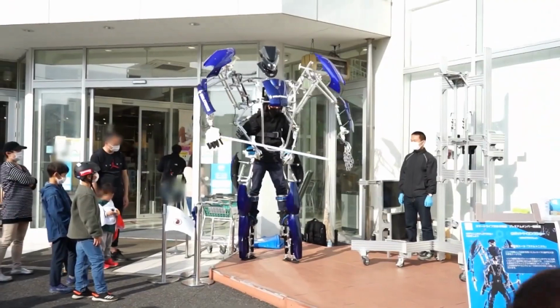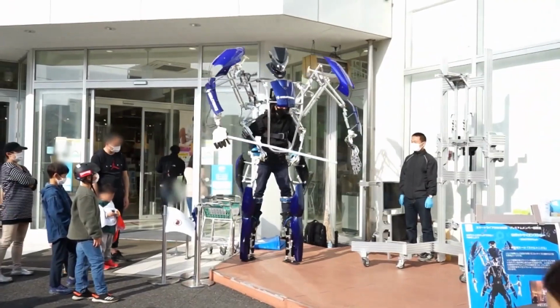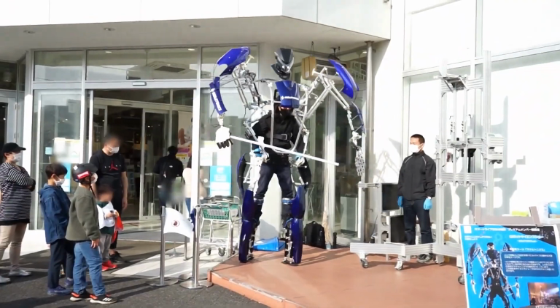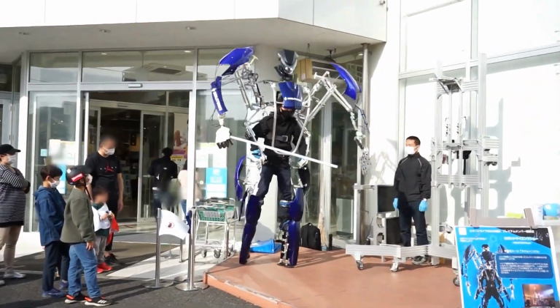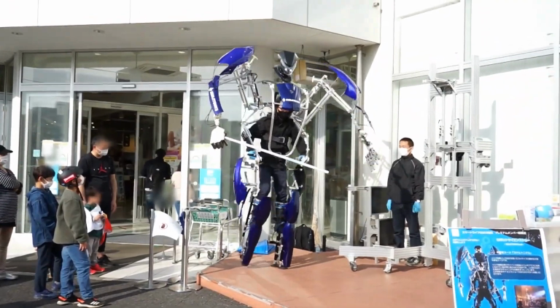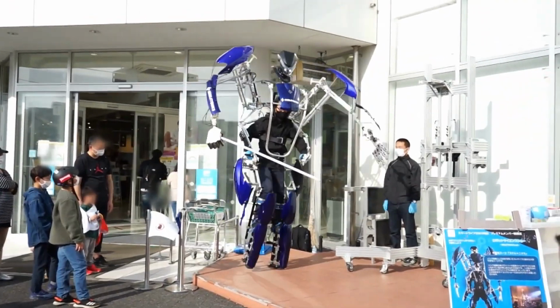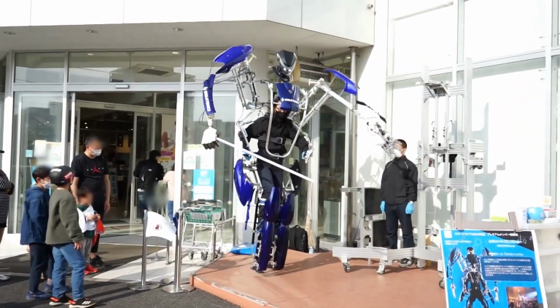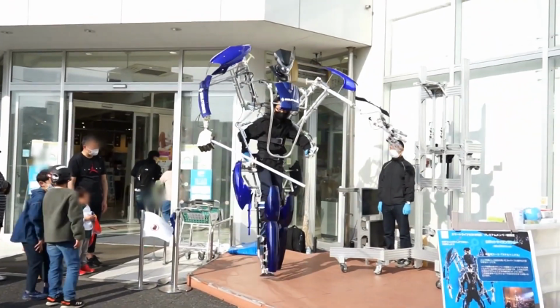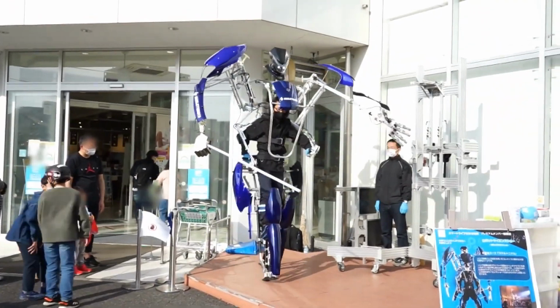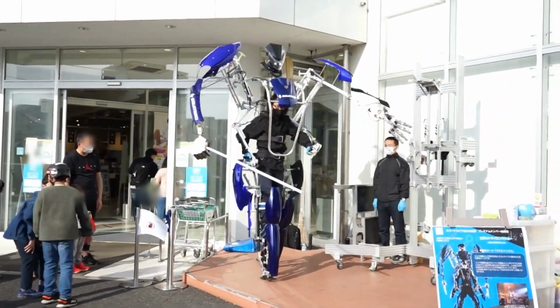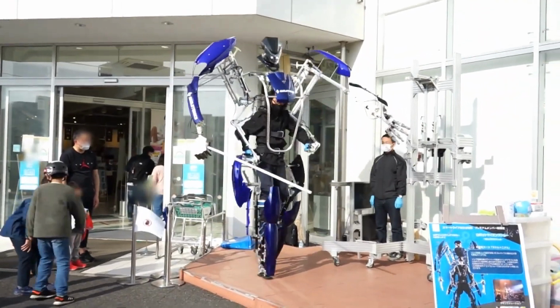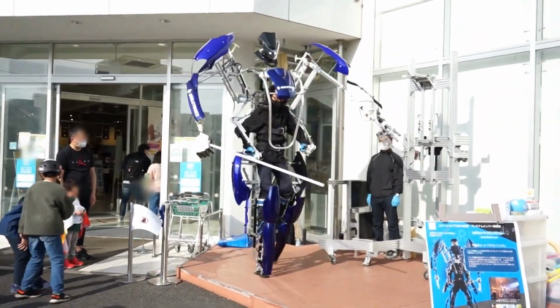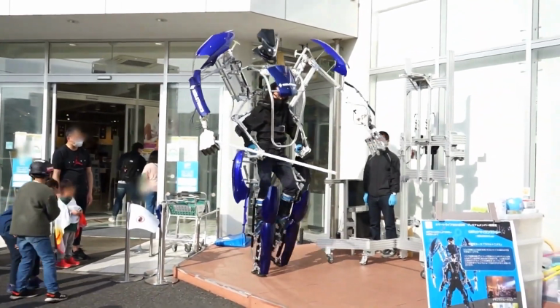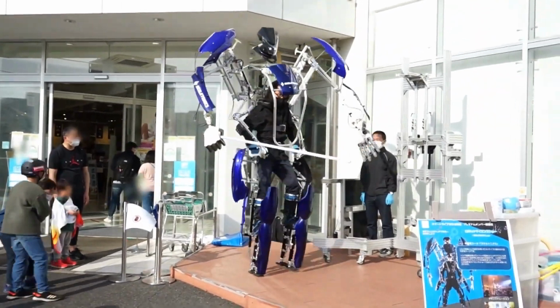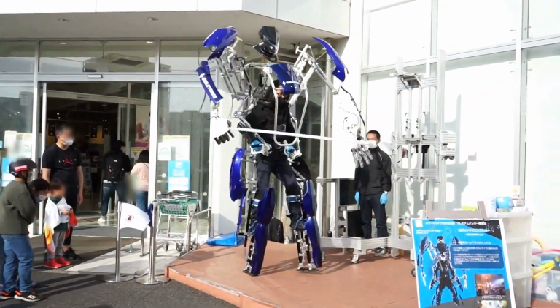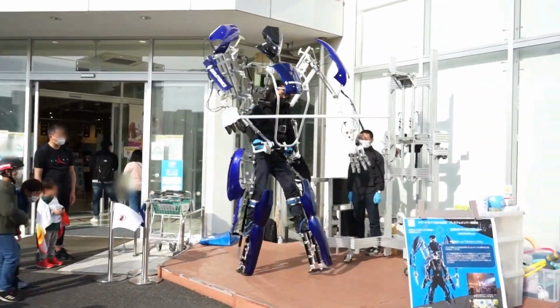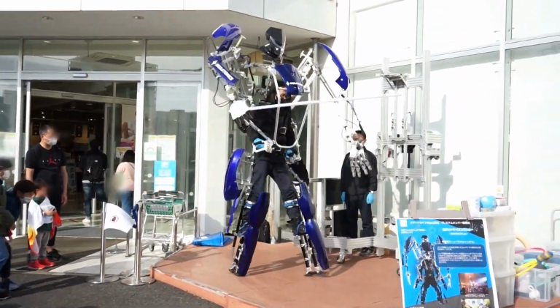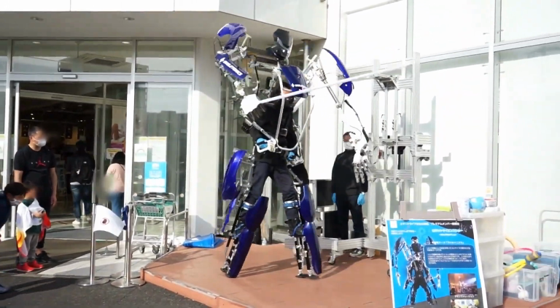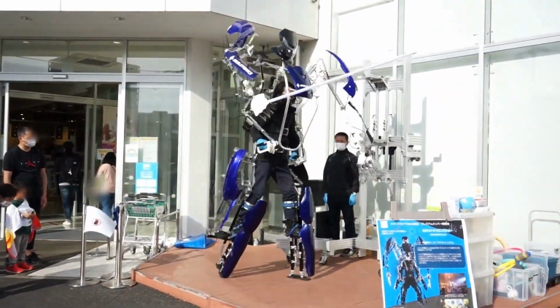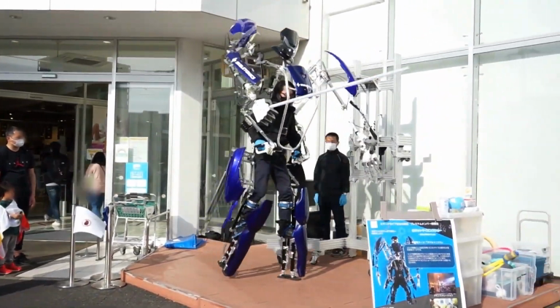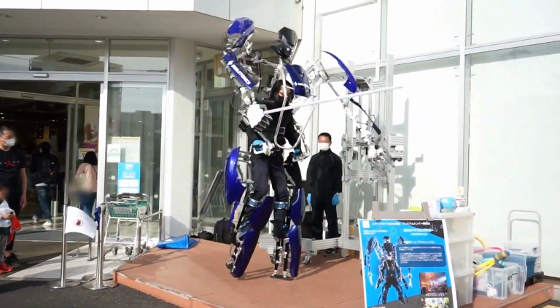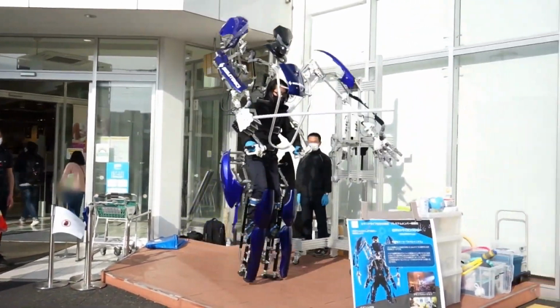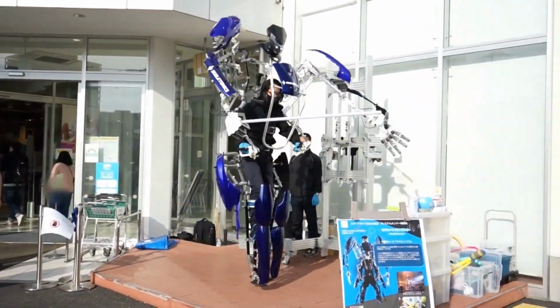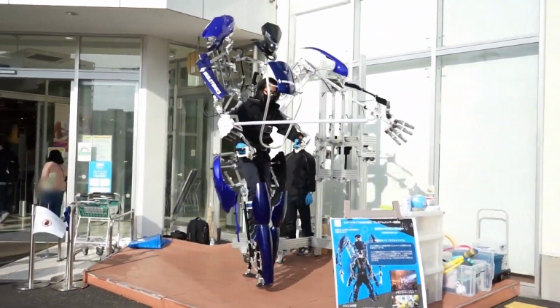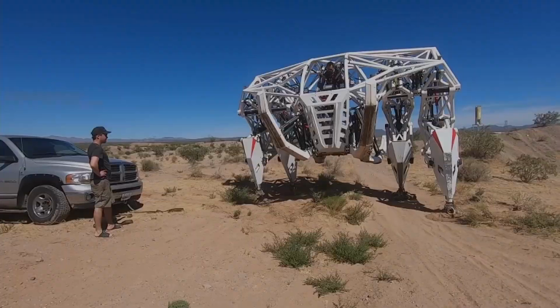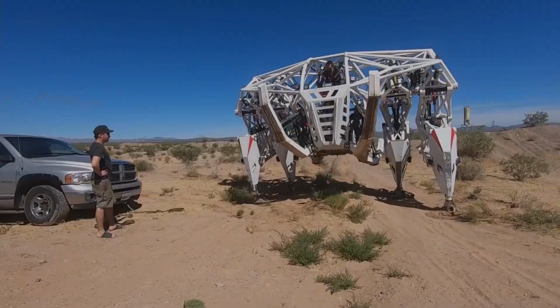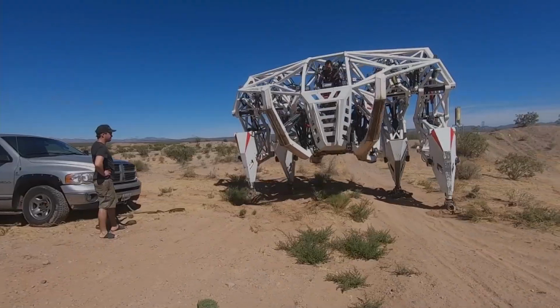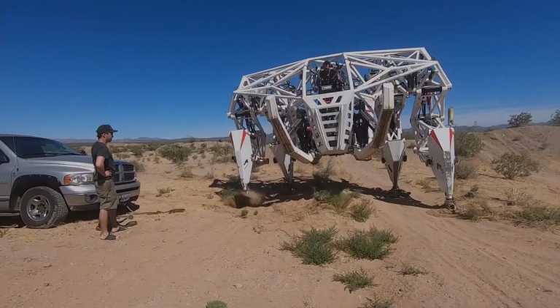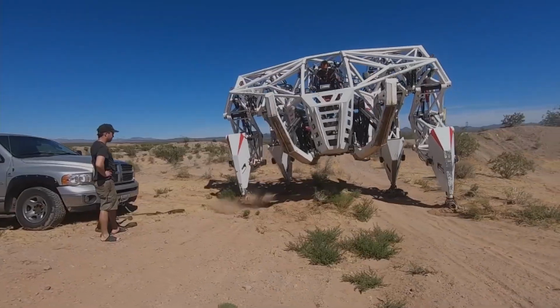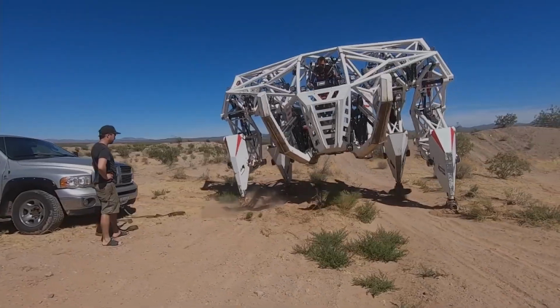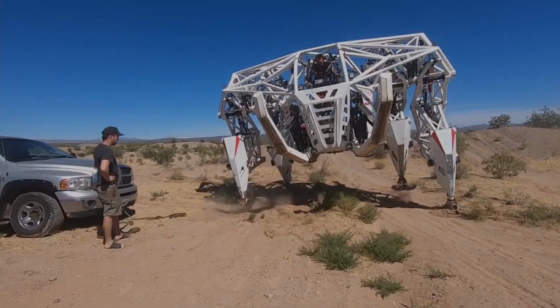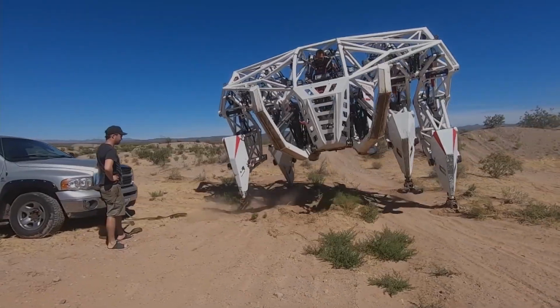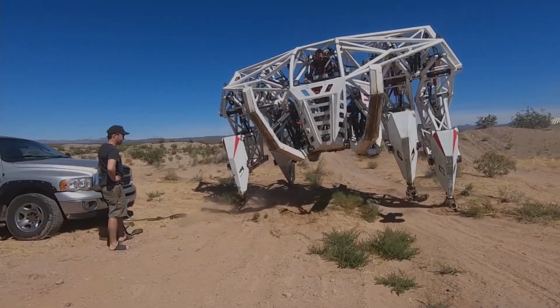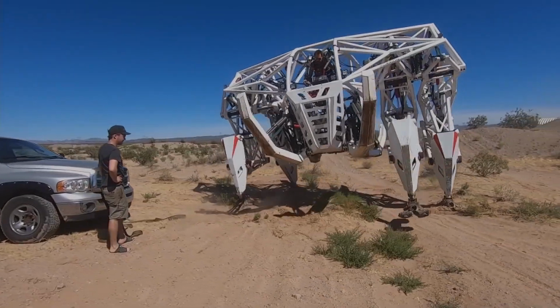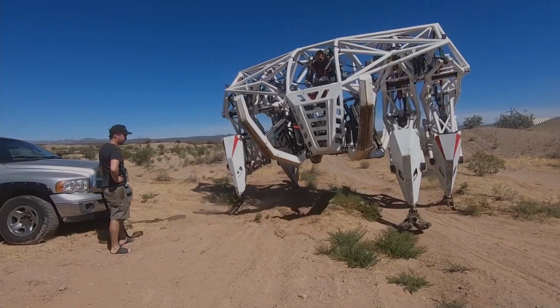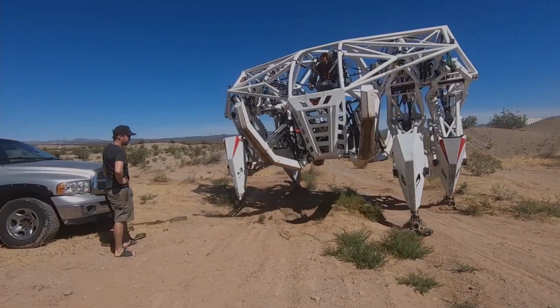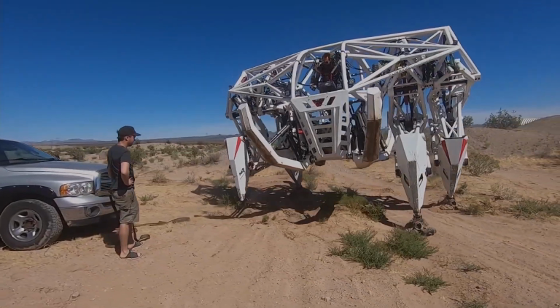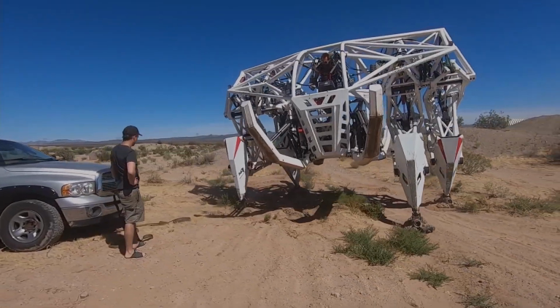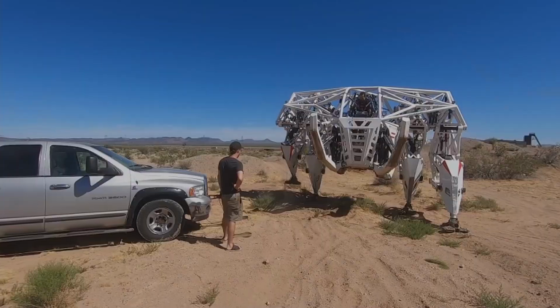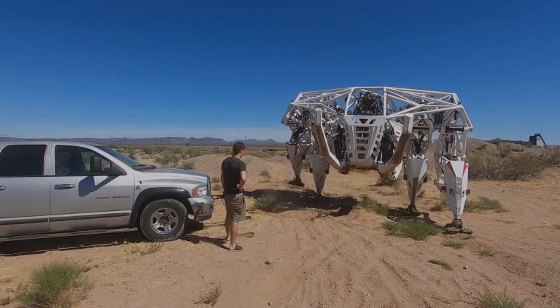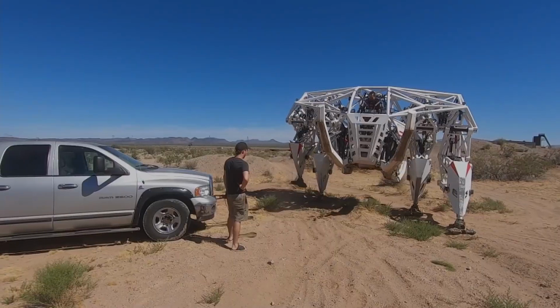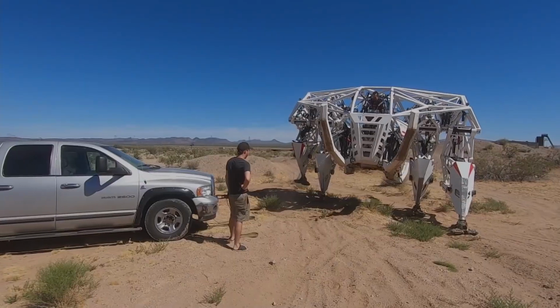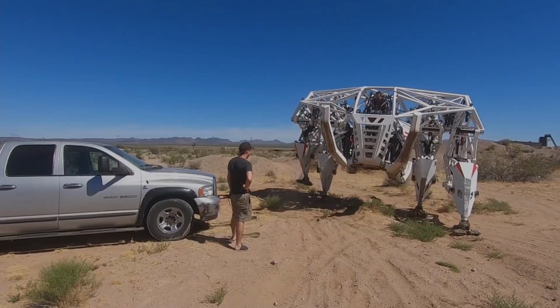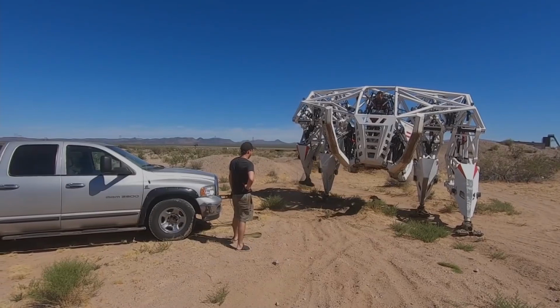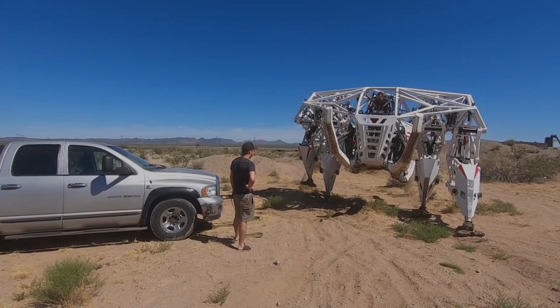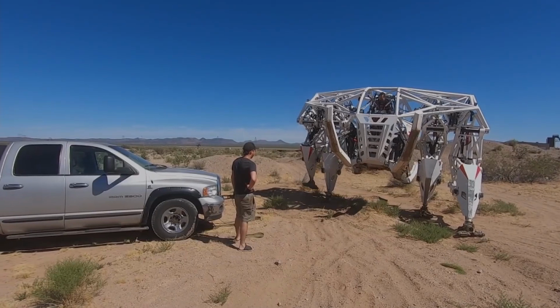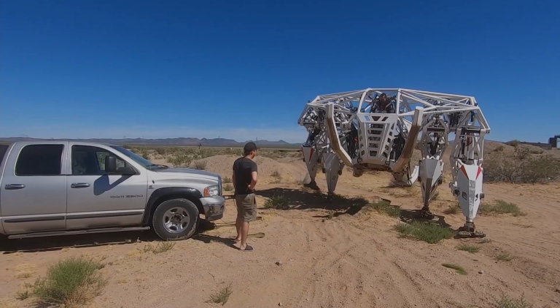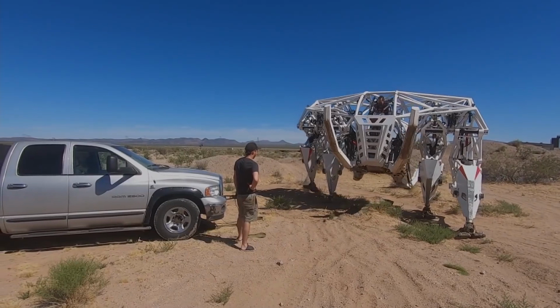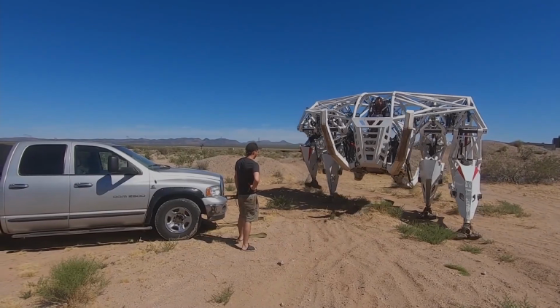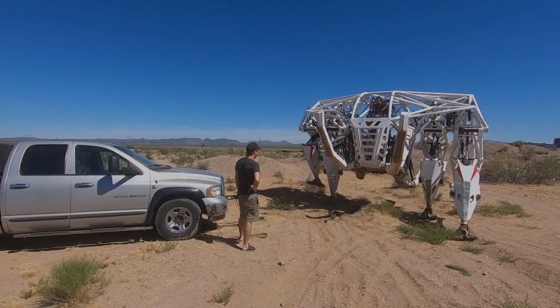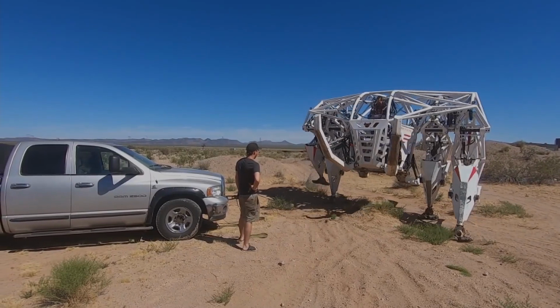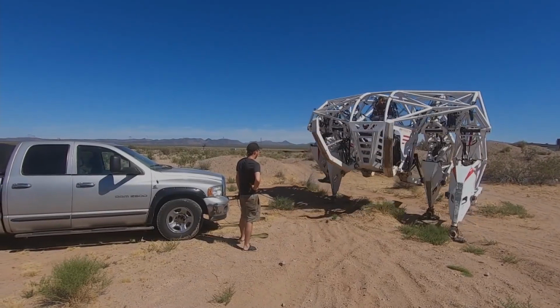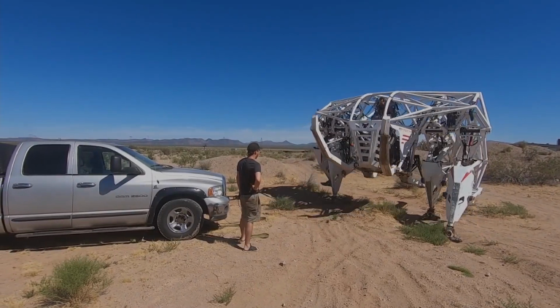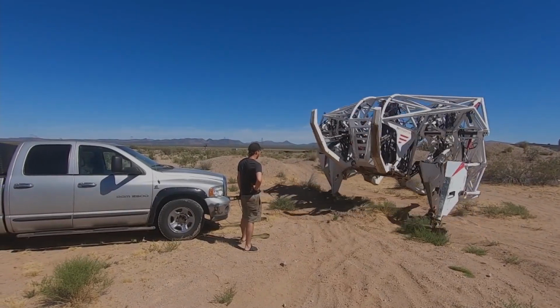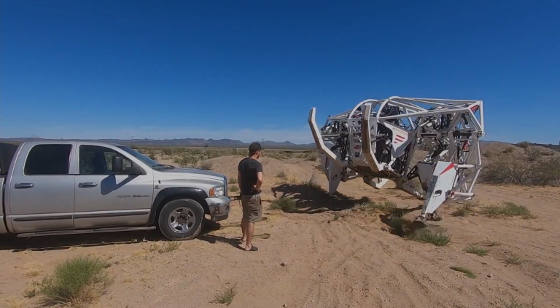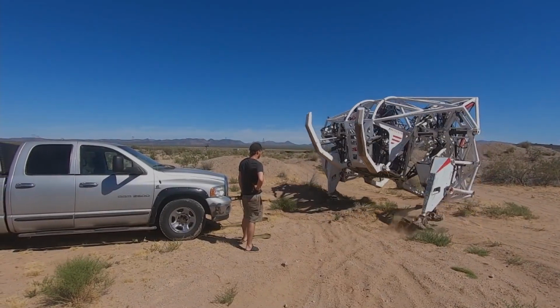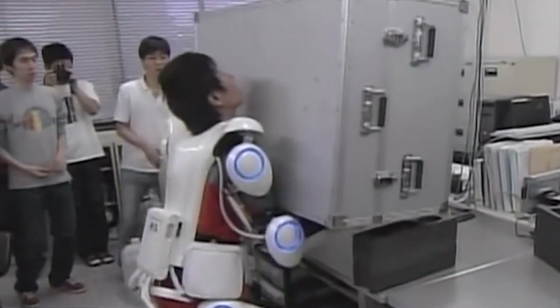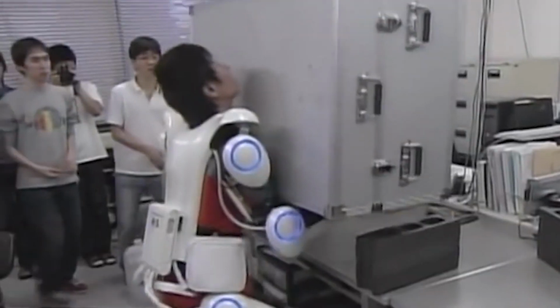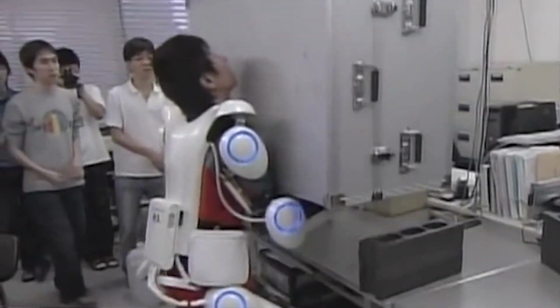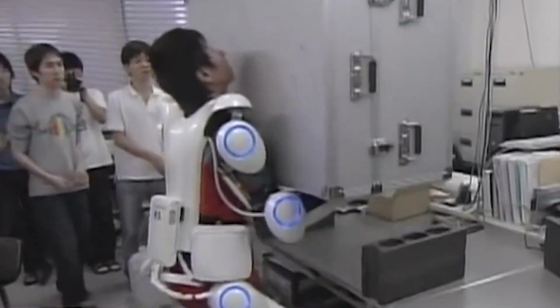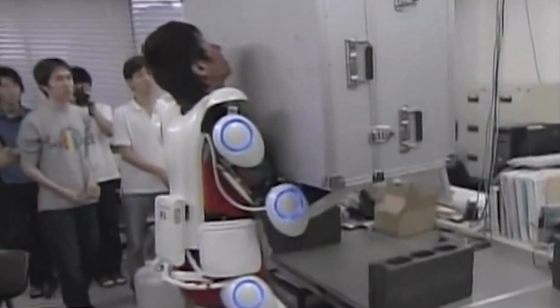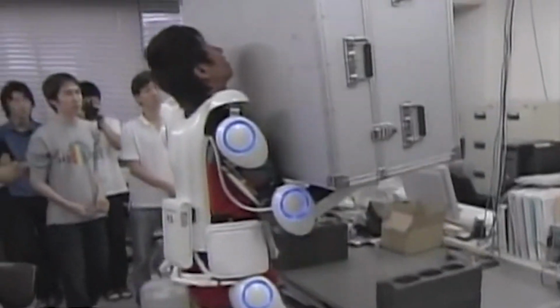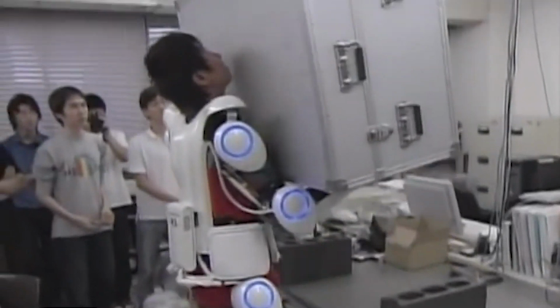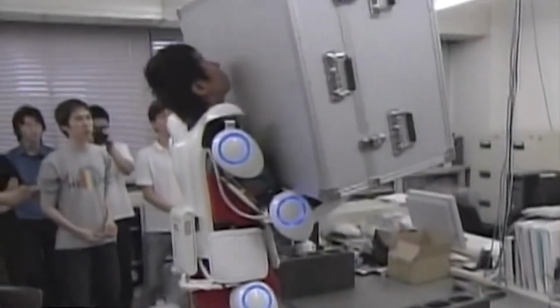In this video, you will see the world's most advanced exoskeletons giving humans super strength, abilities, and endurance.